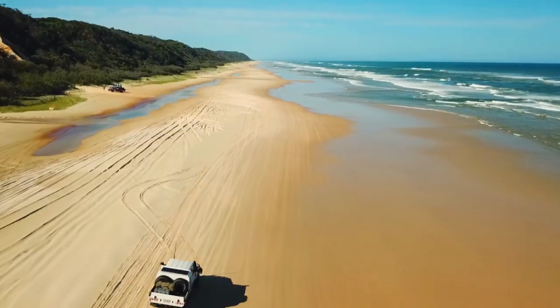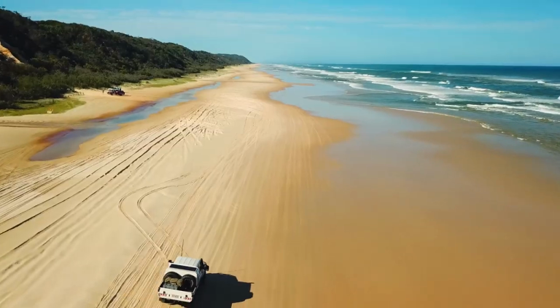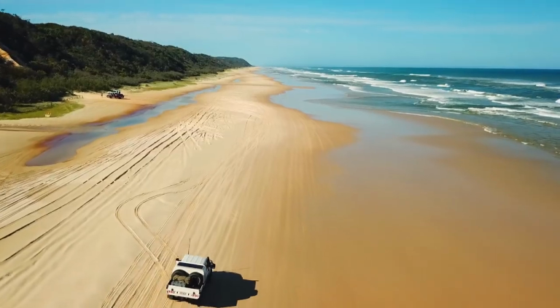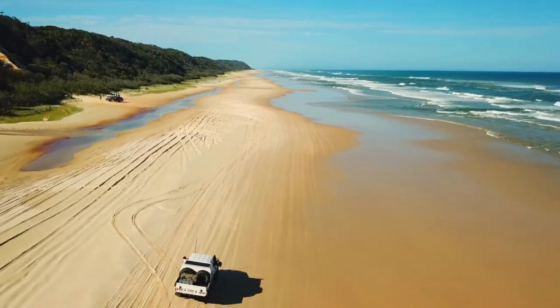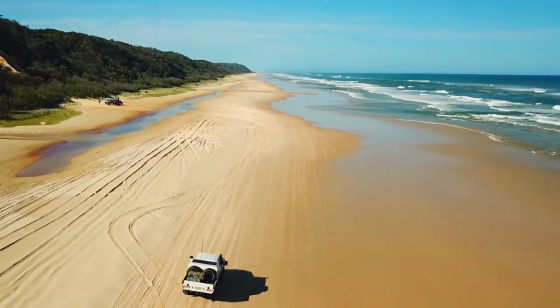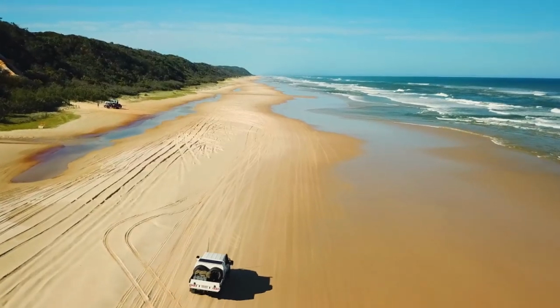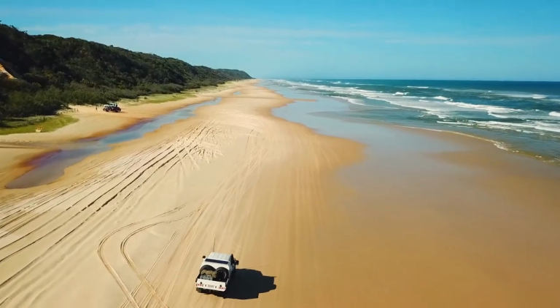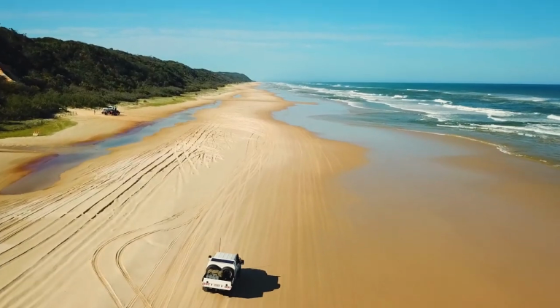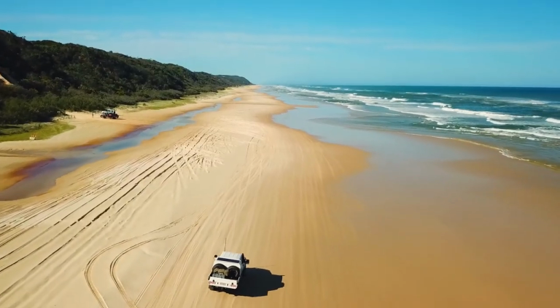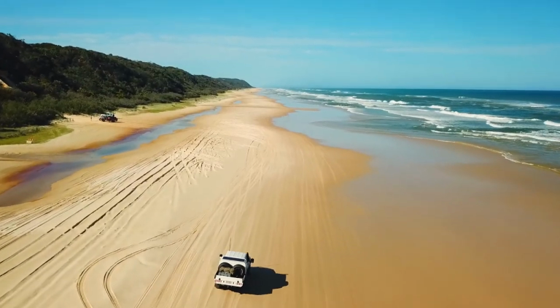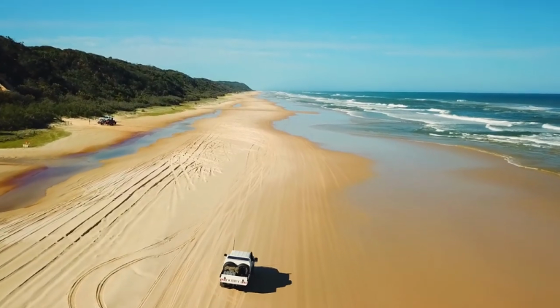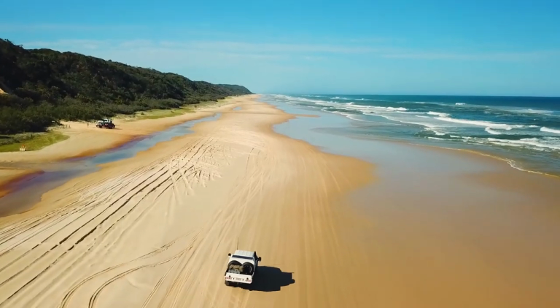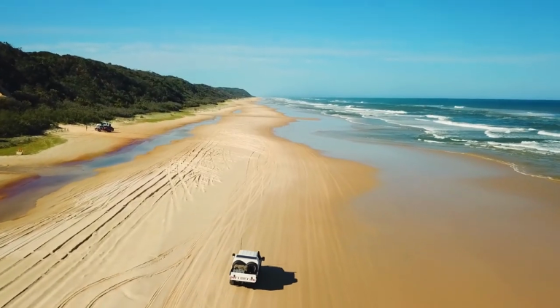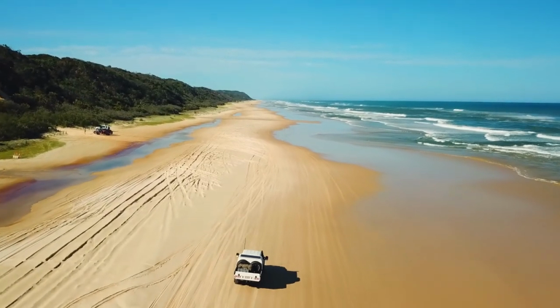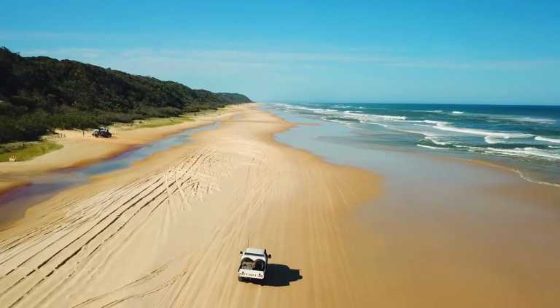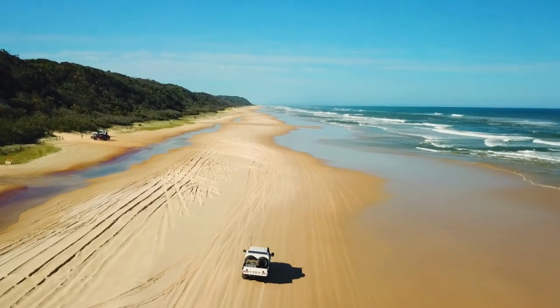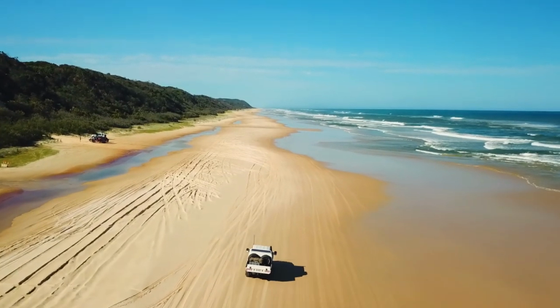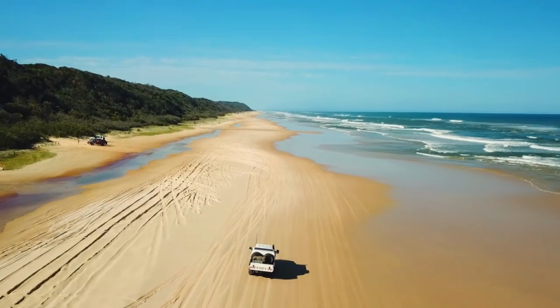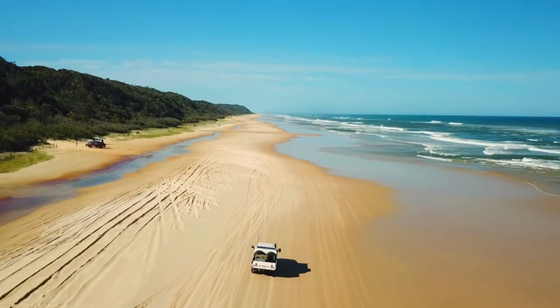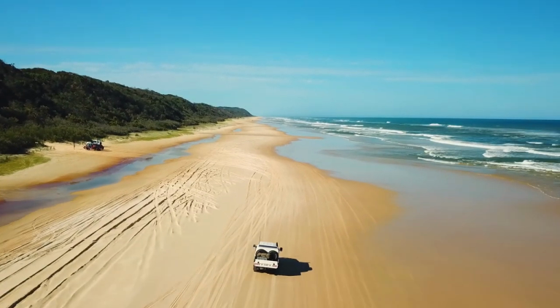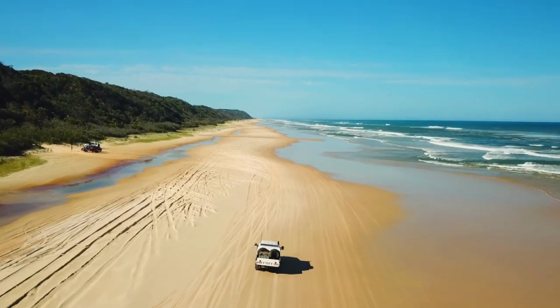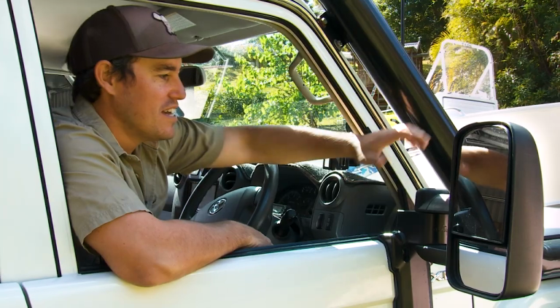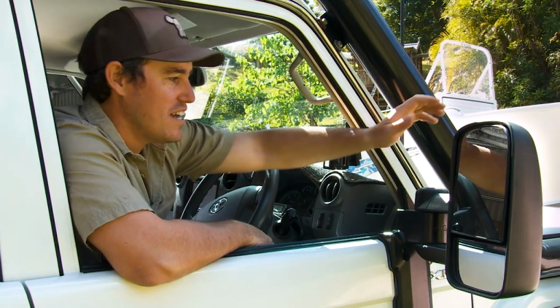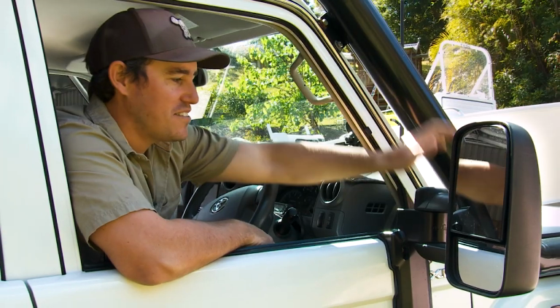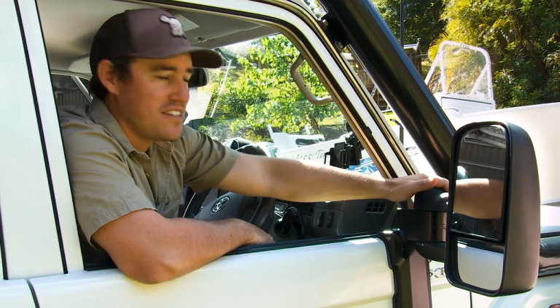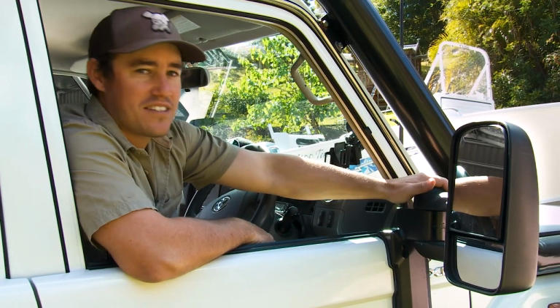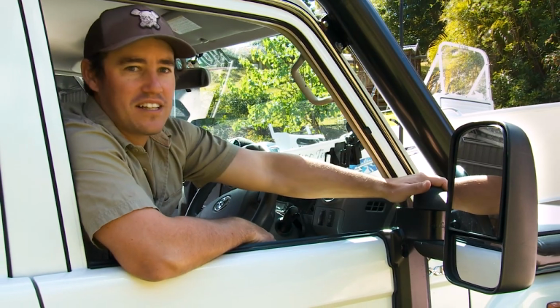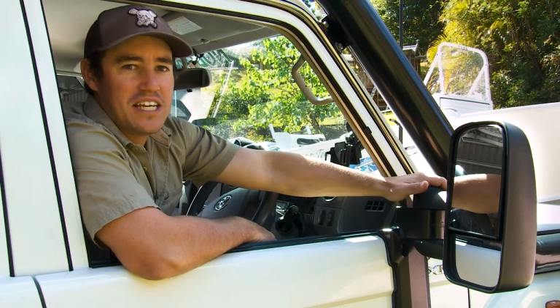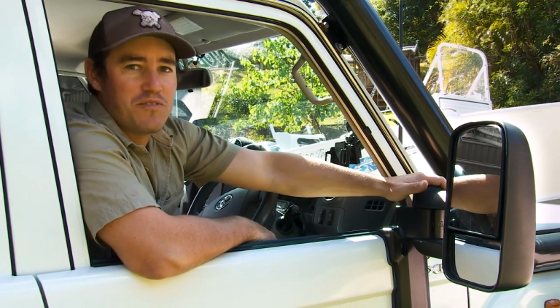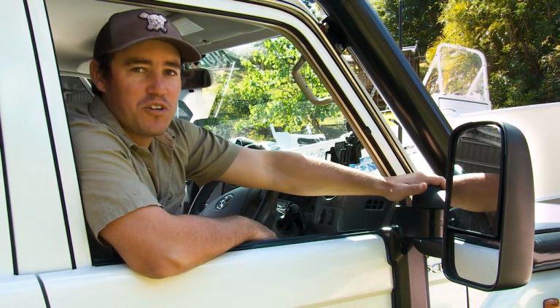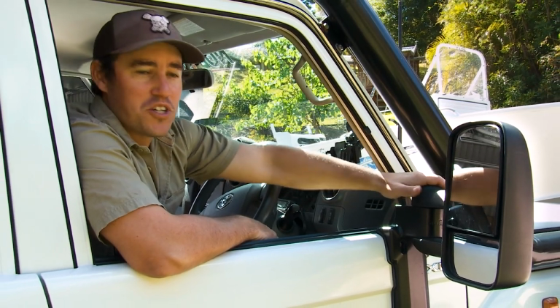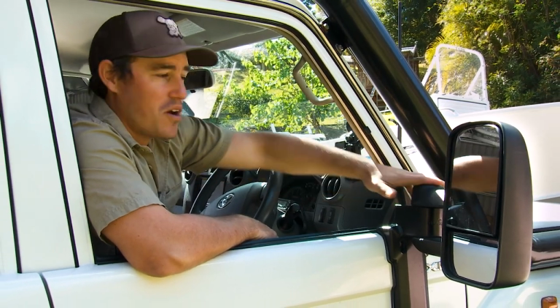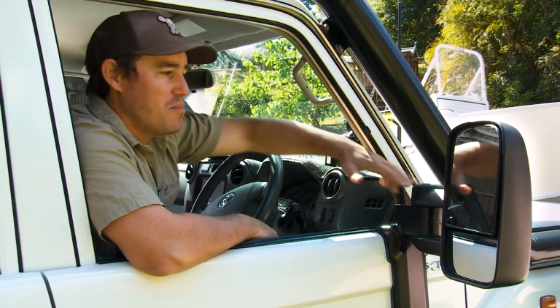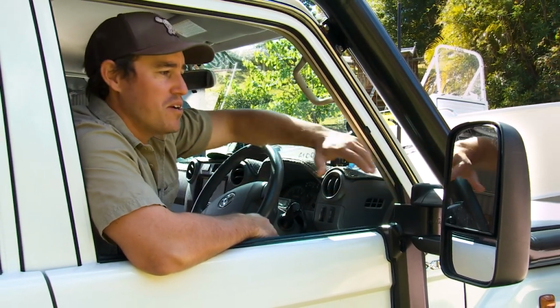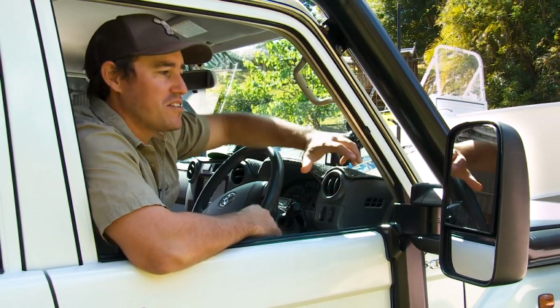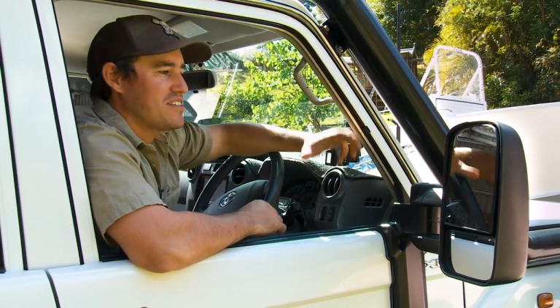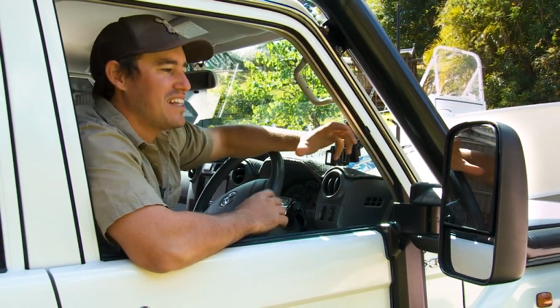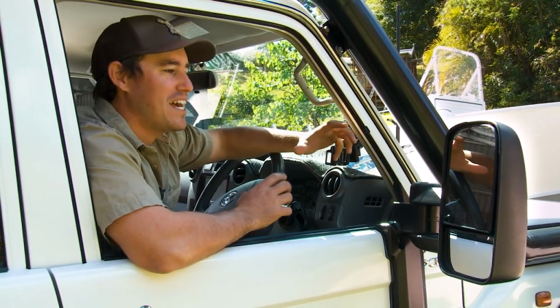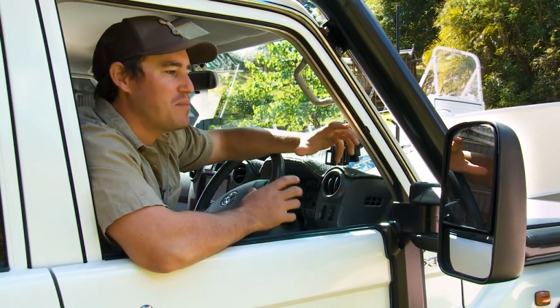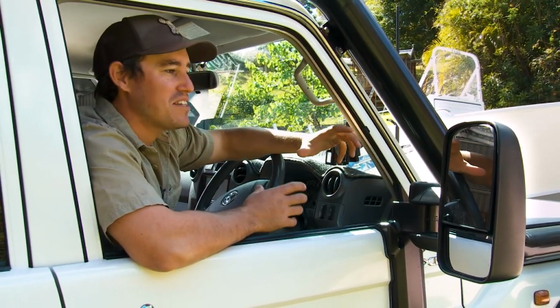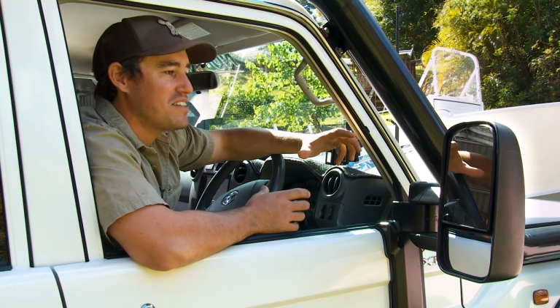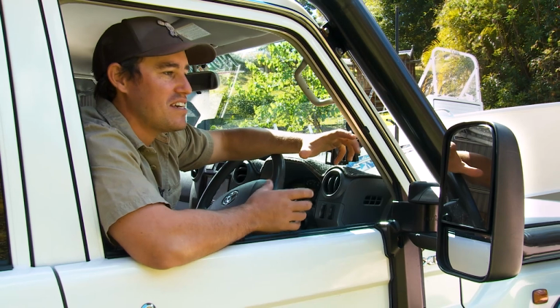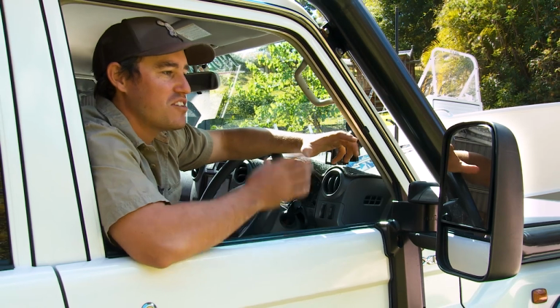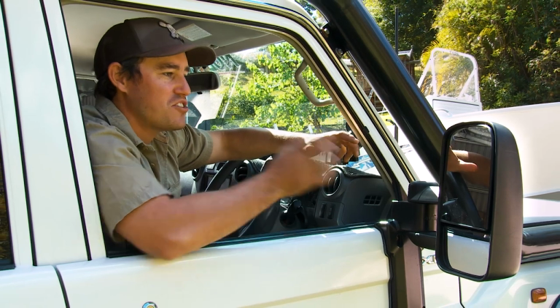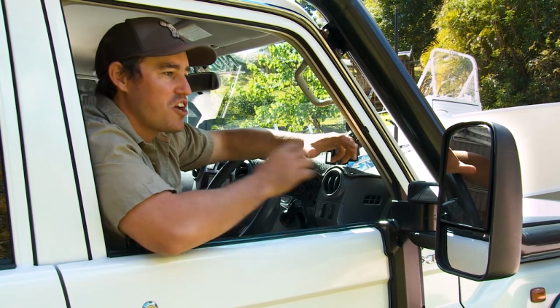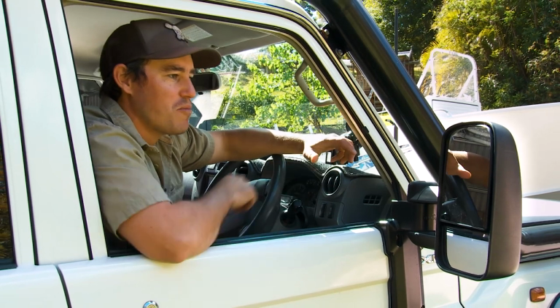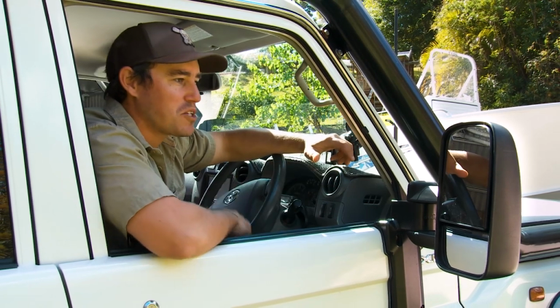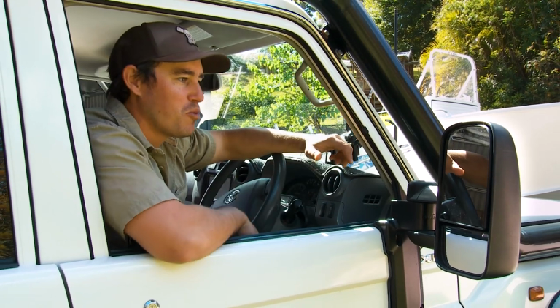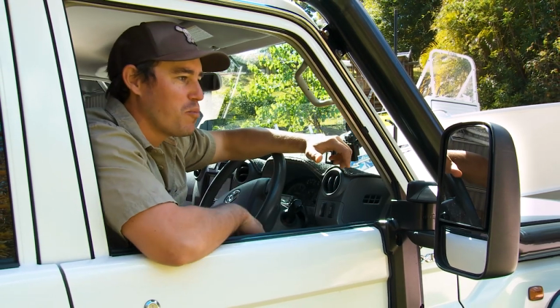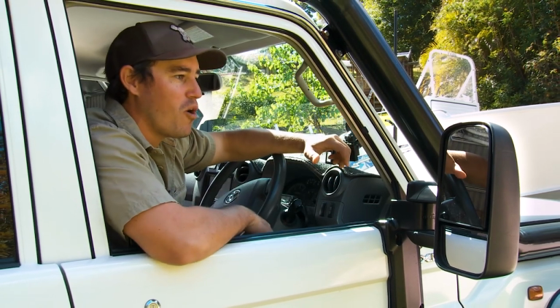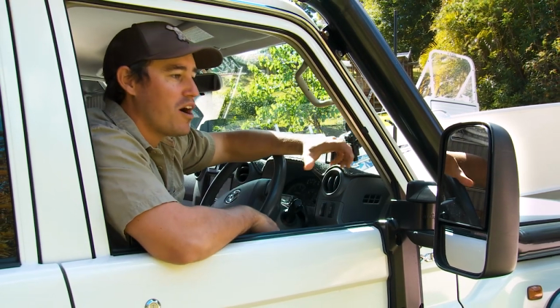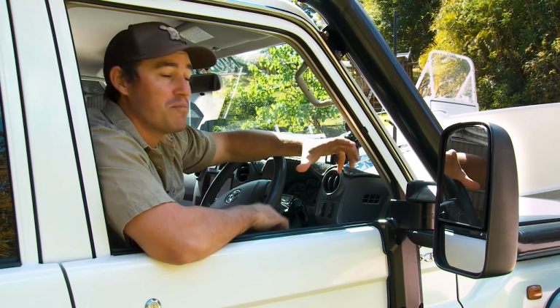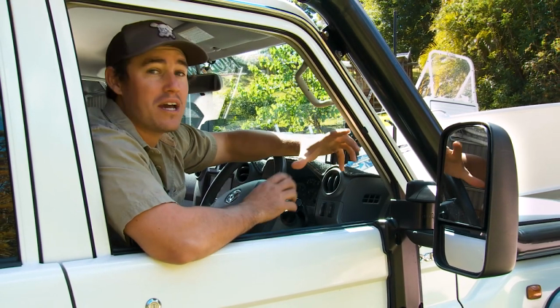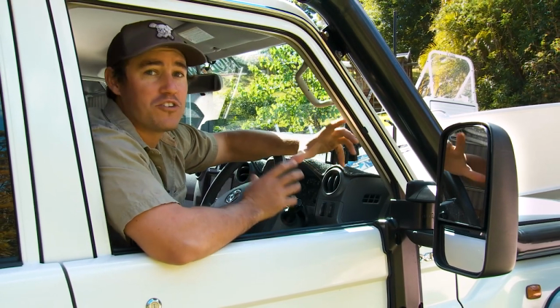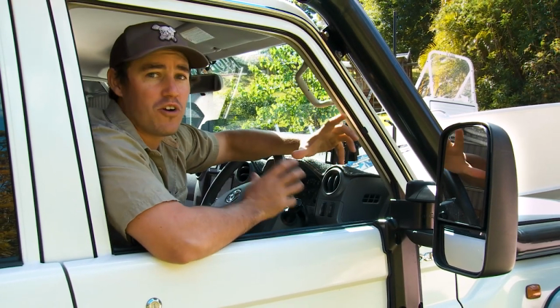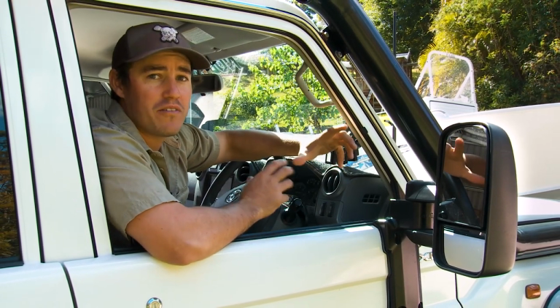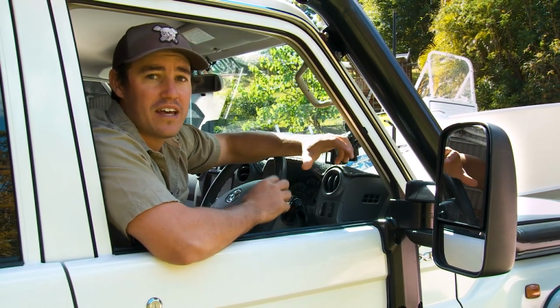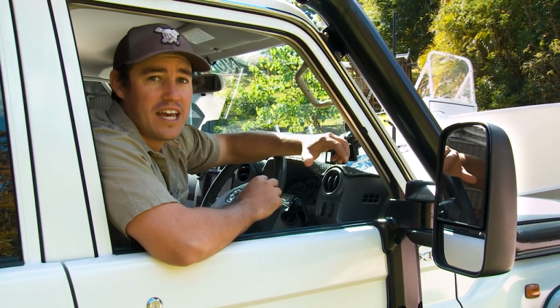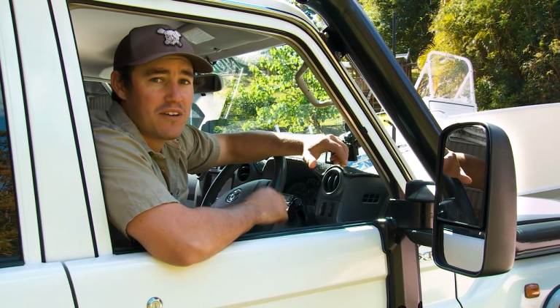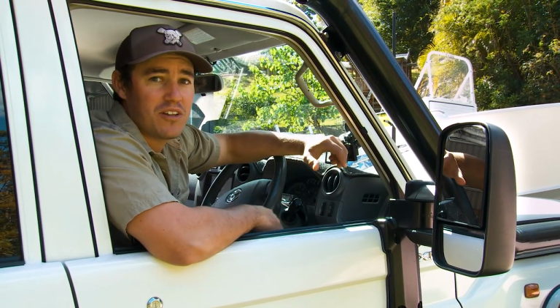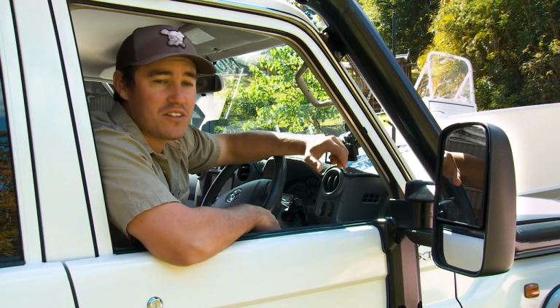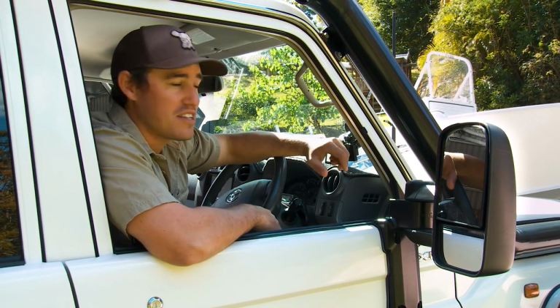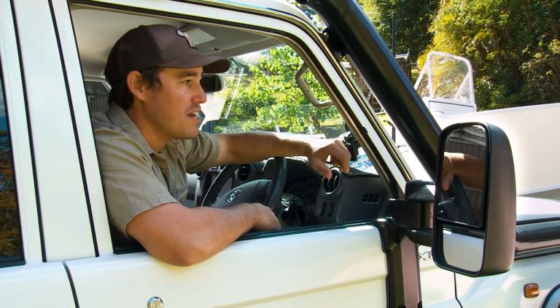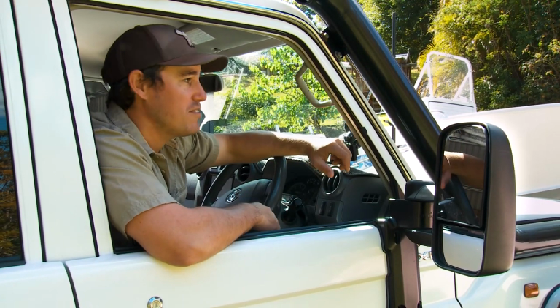One of the coolest mods I've done to my 79, I reckon, is these Clearview Tow Mirrors. It's allowed me to see so much more behind and made driving a heck of a lot safer.